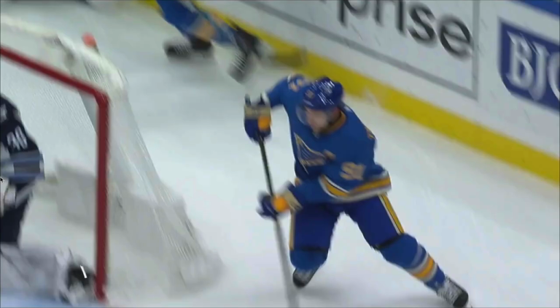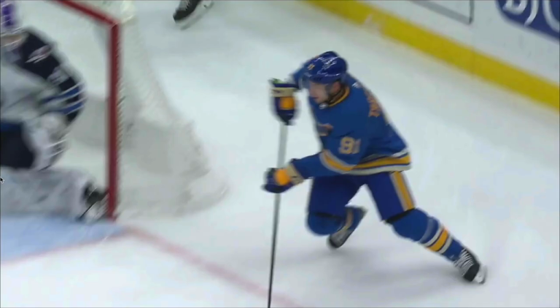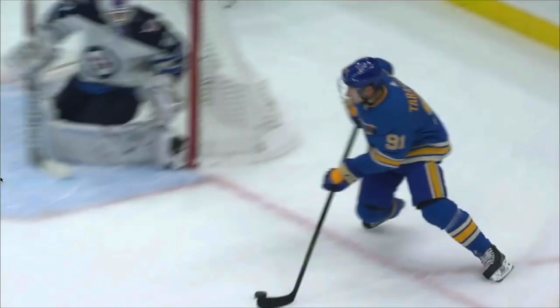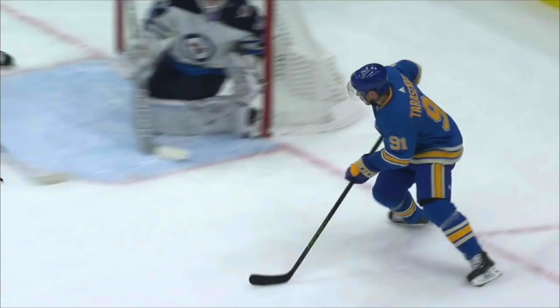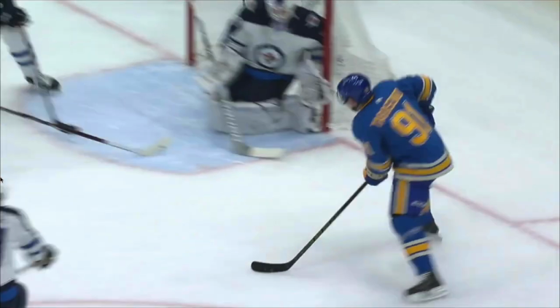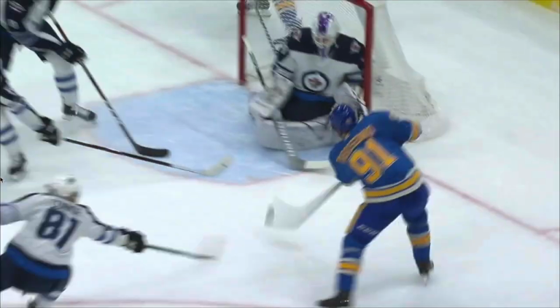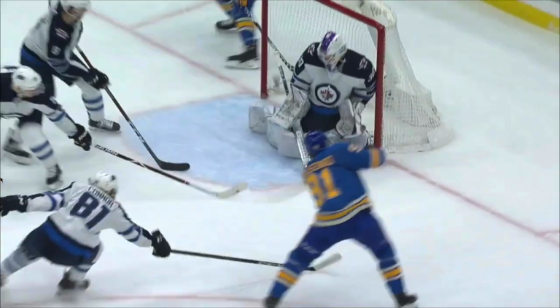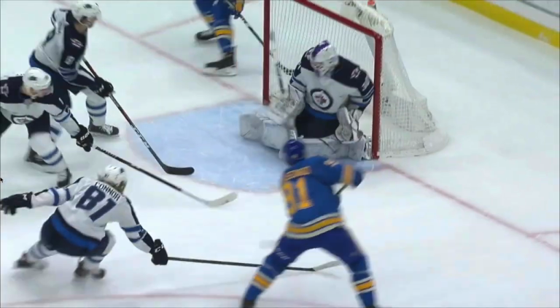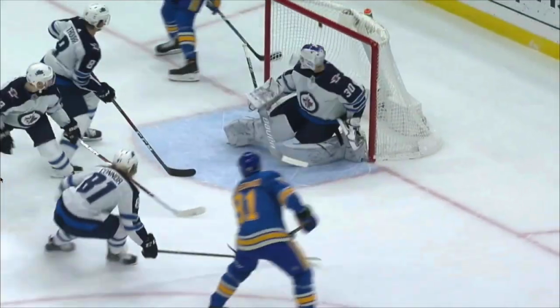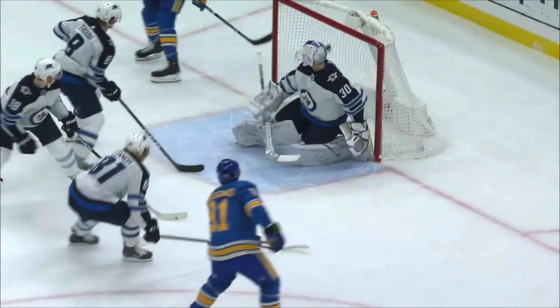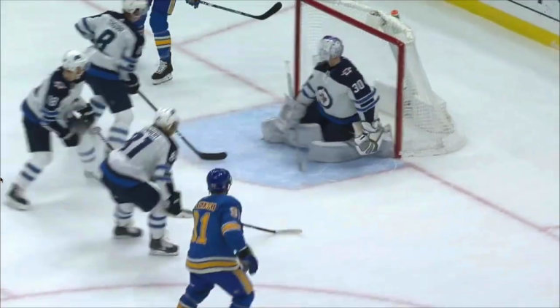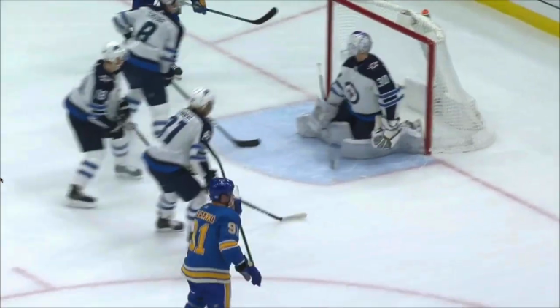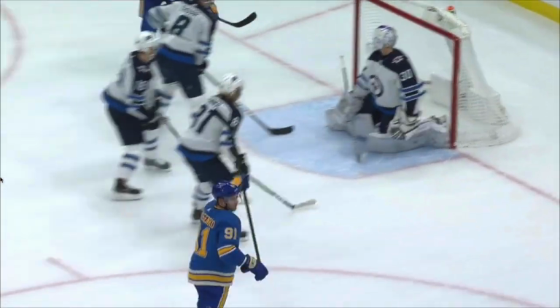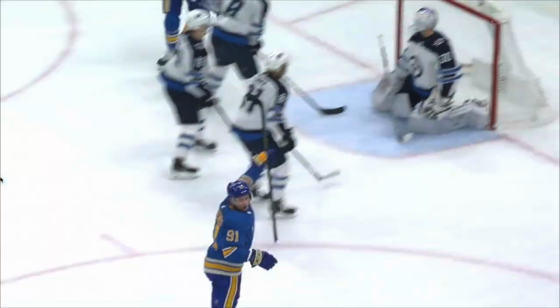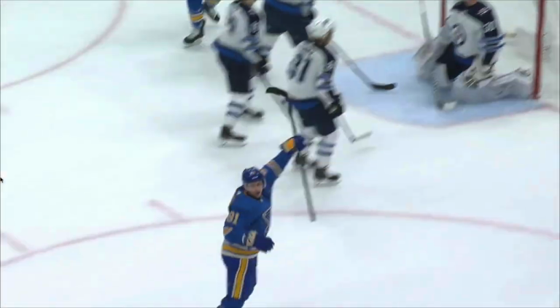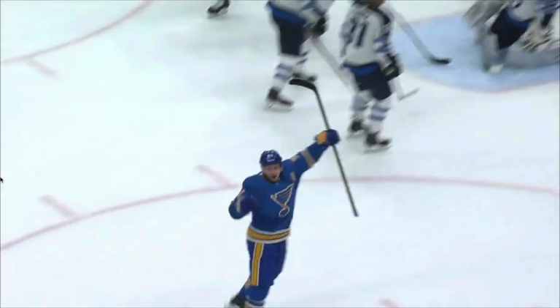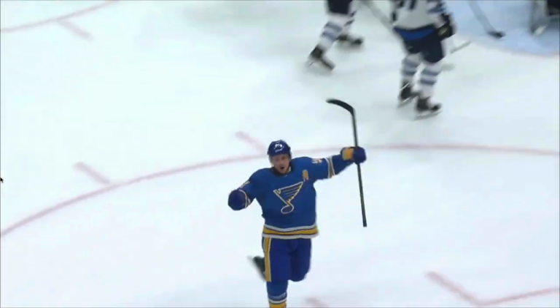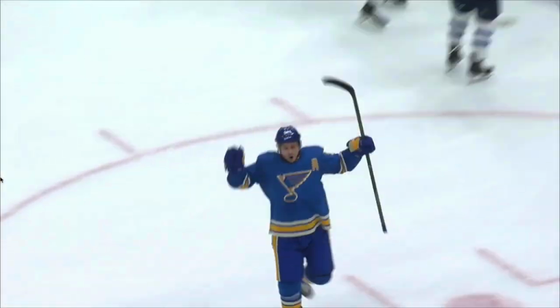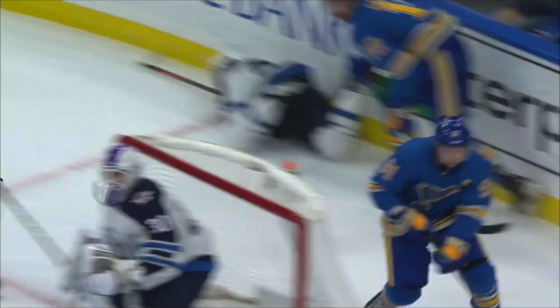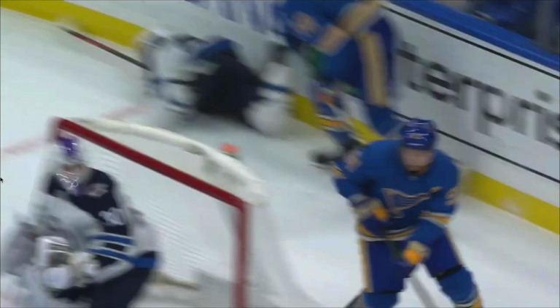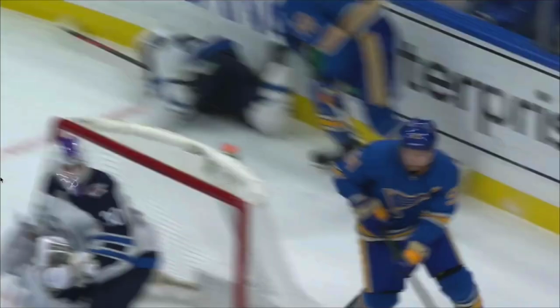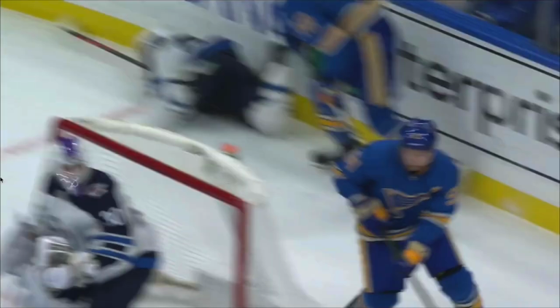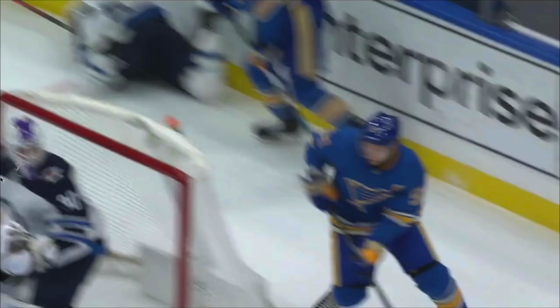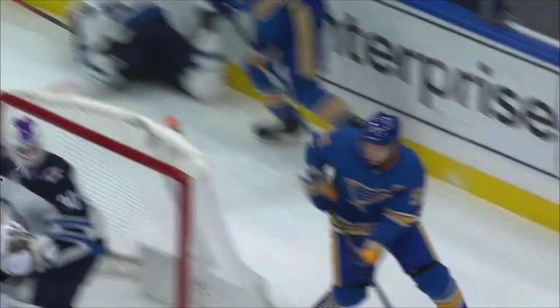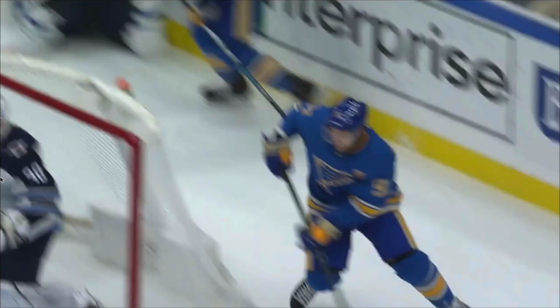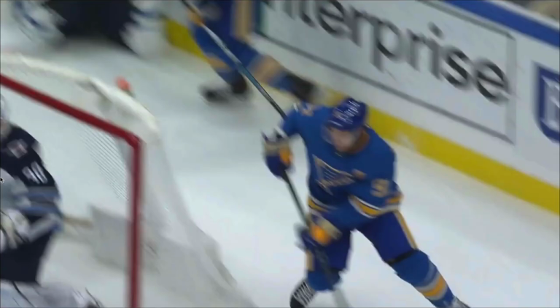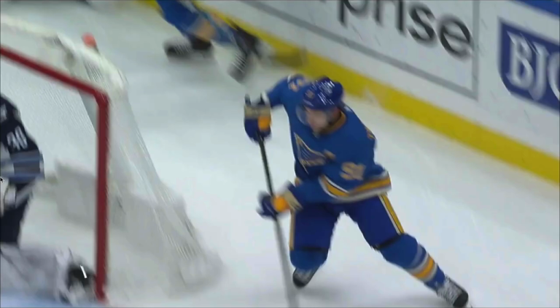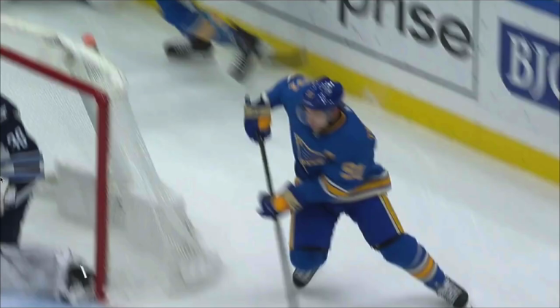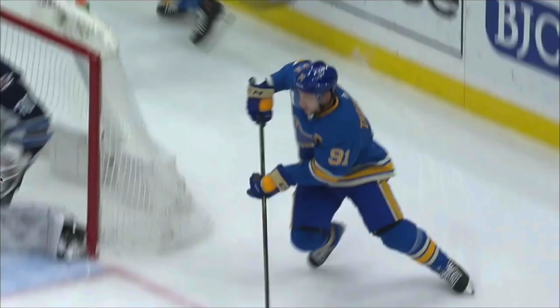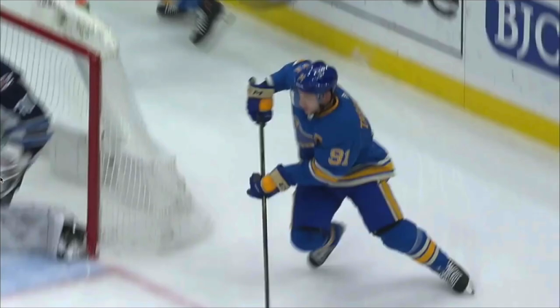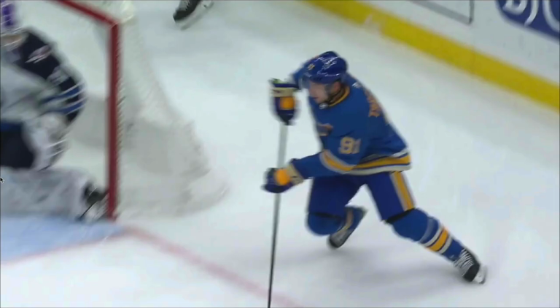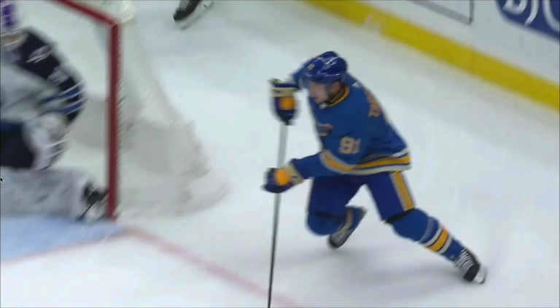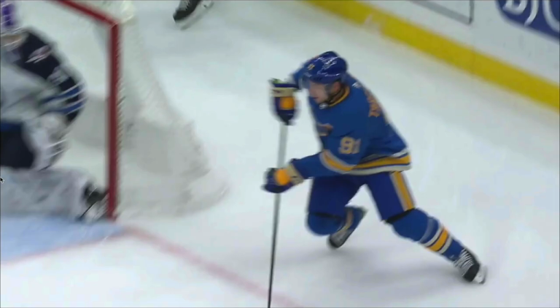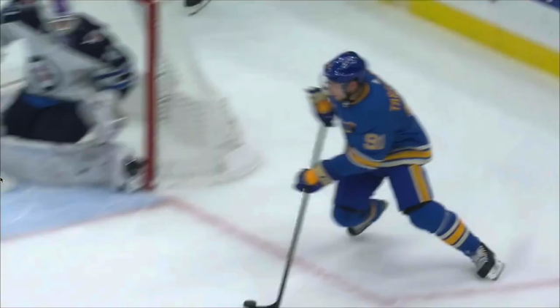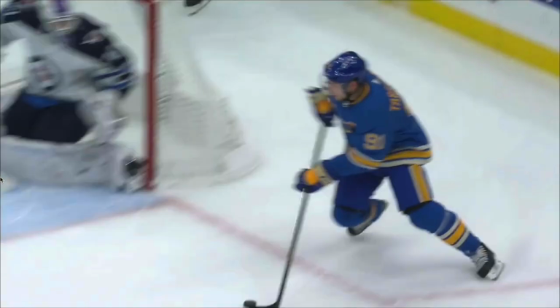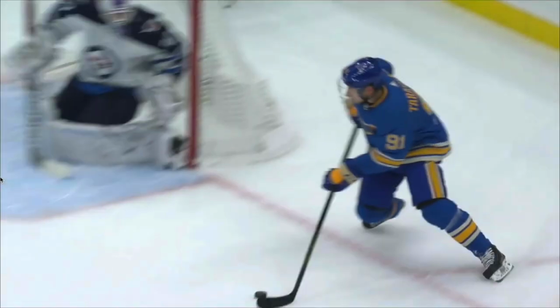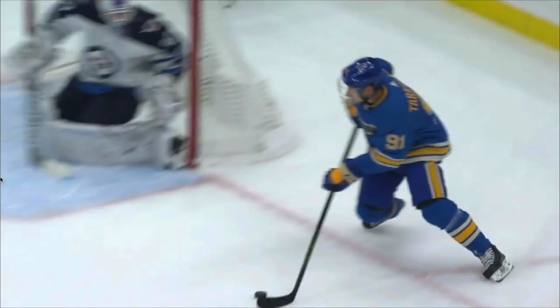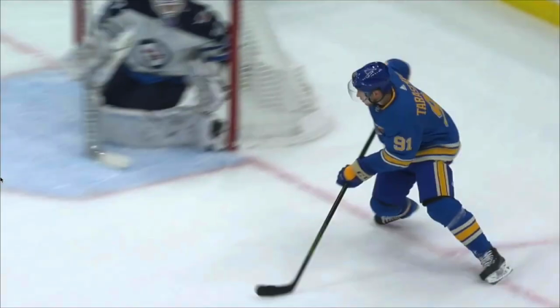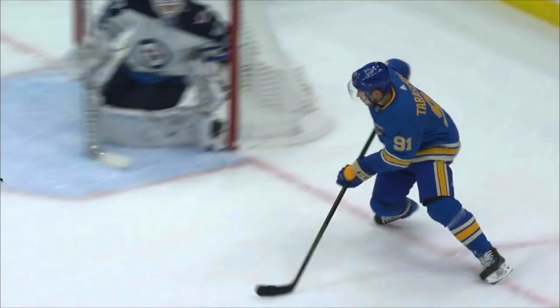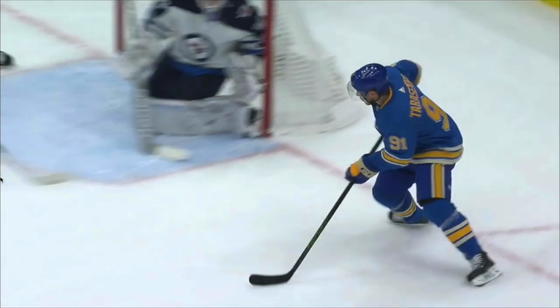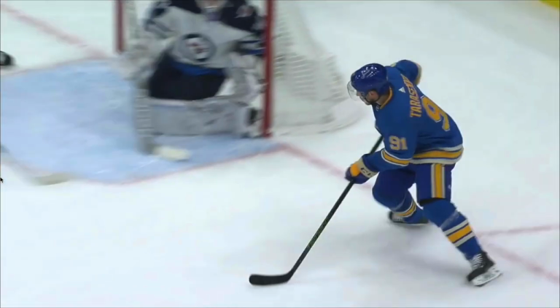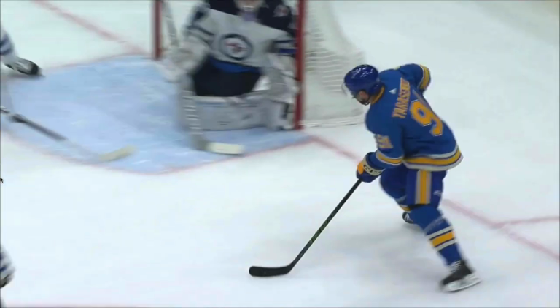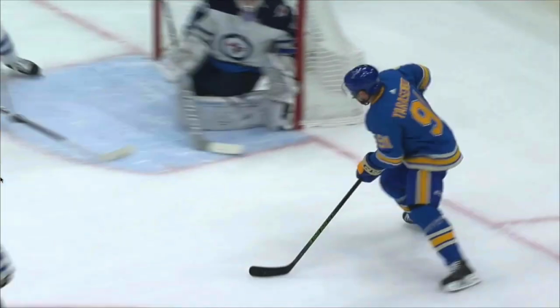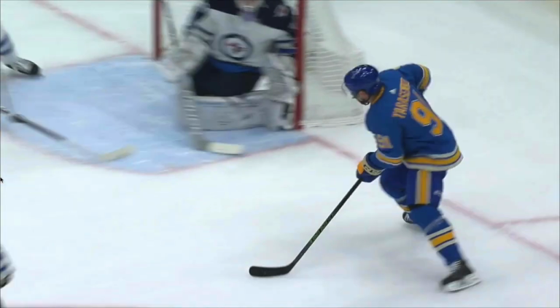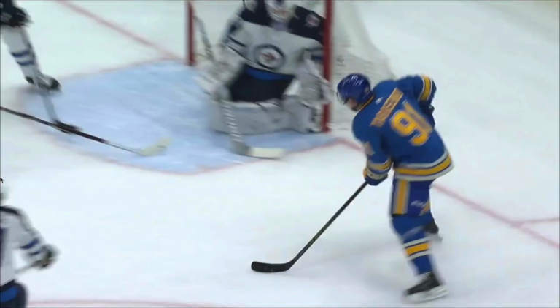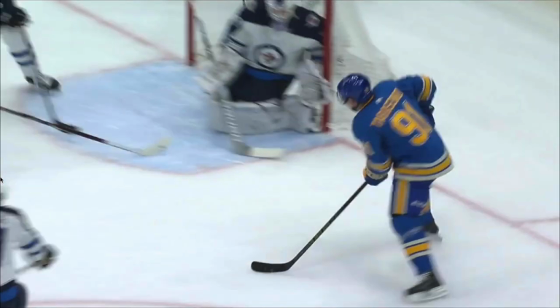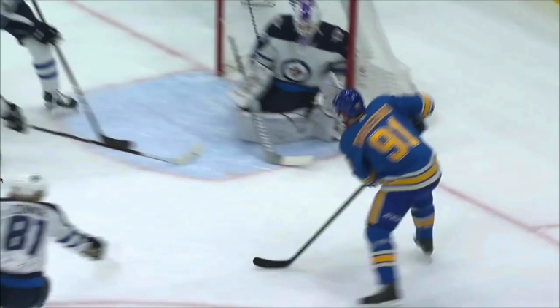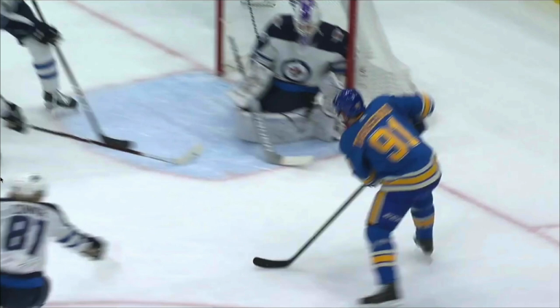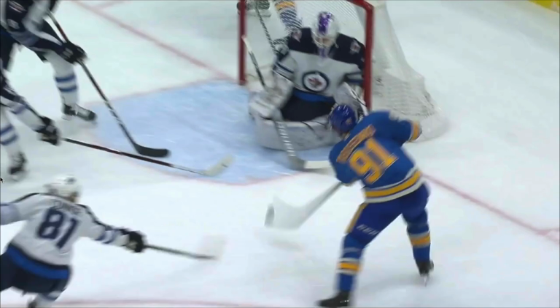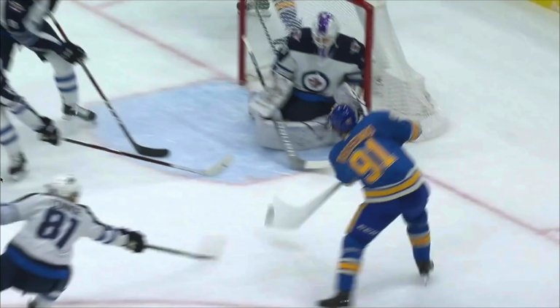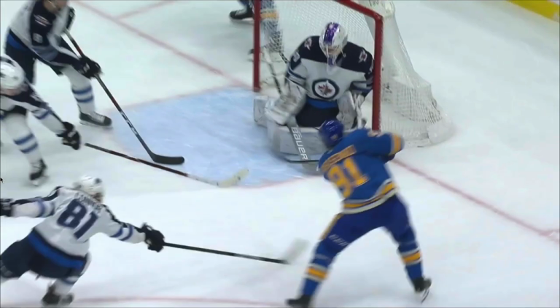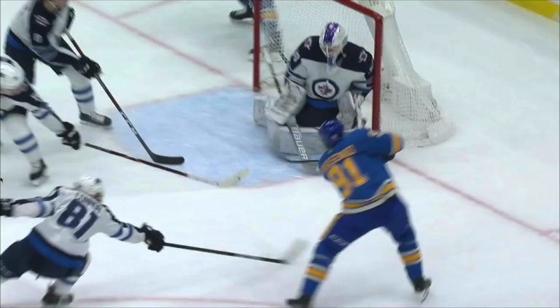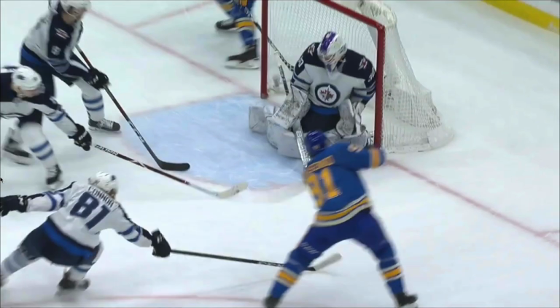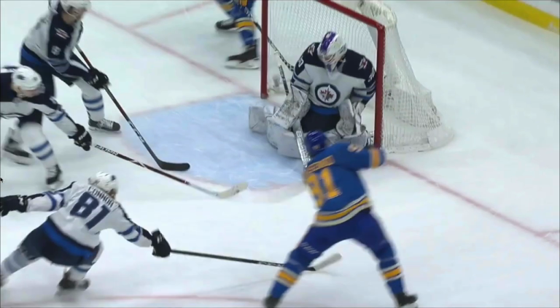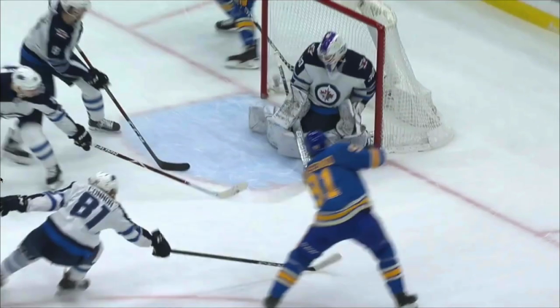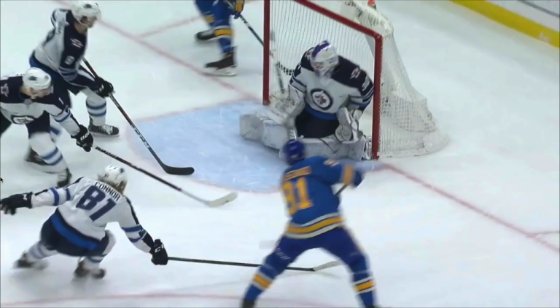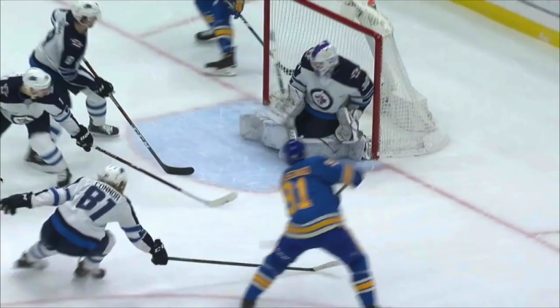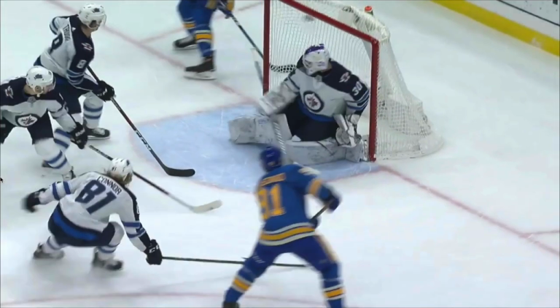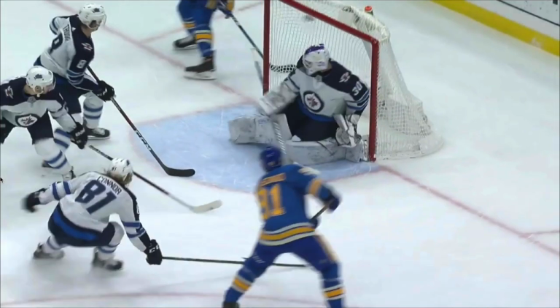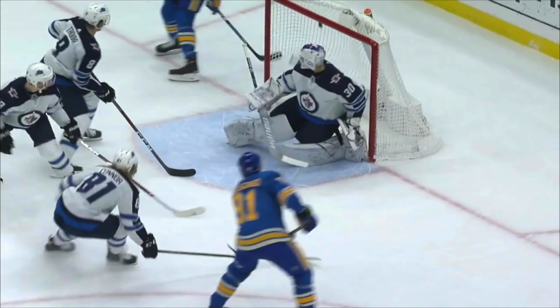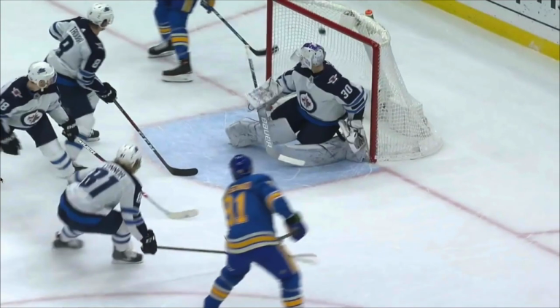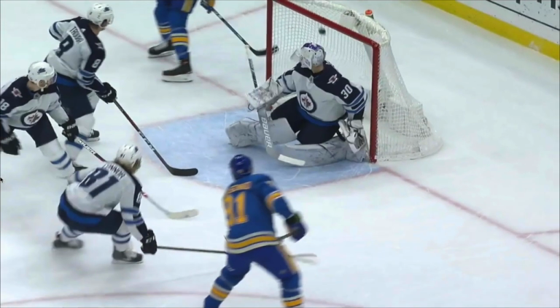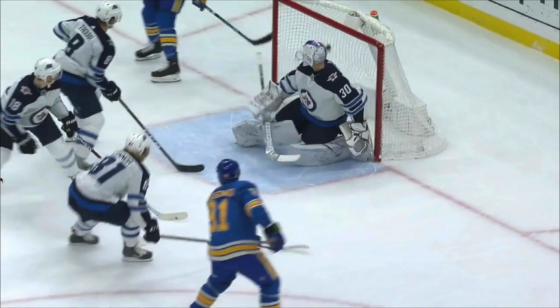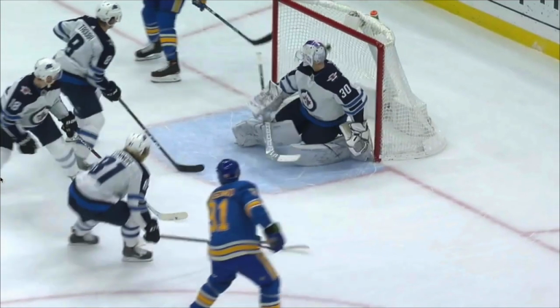Footwork is also critical. Make sure you pivot your feet from forward to backward as you release the puck. As you shoot, you should be gliding backwards.